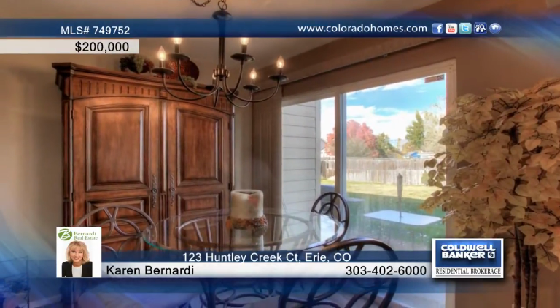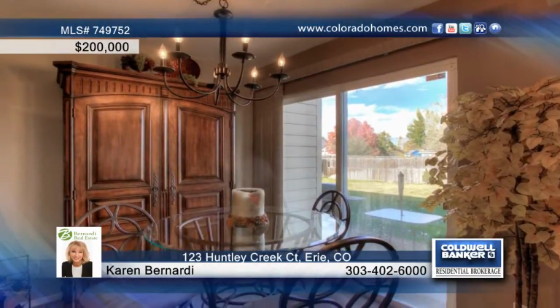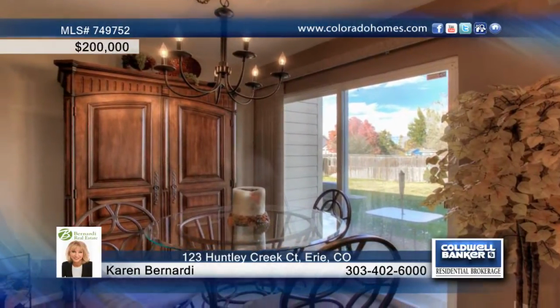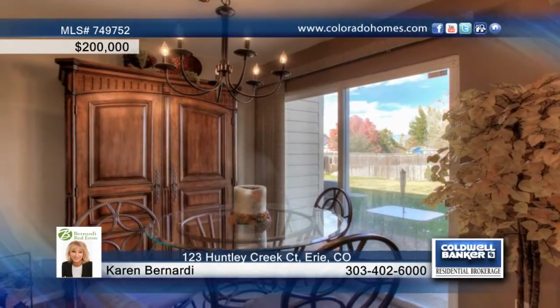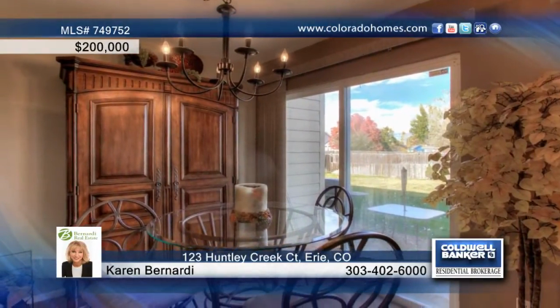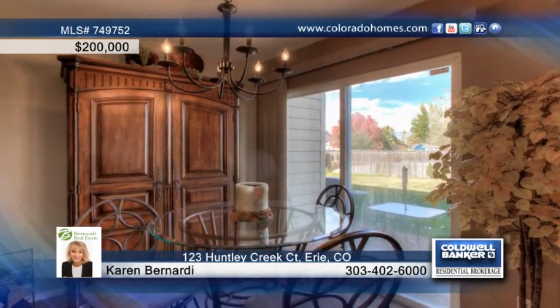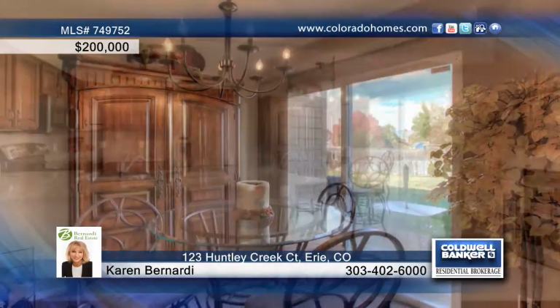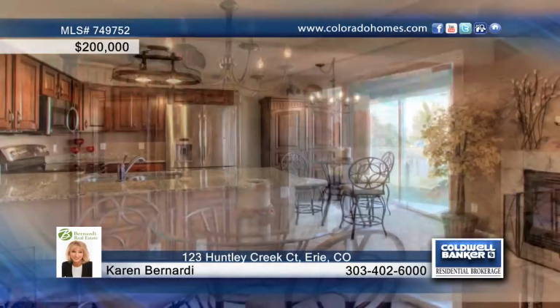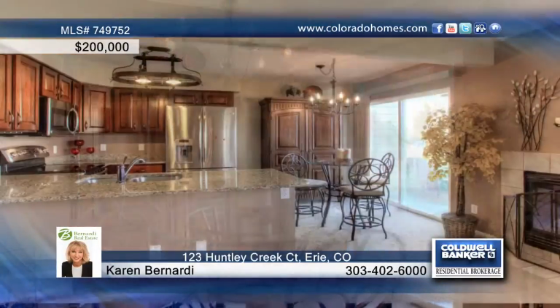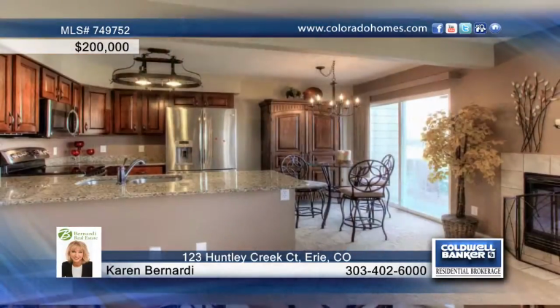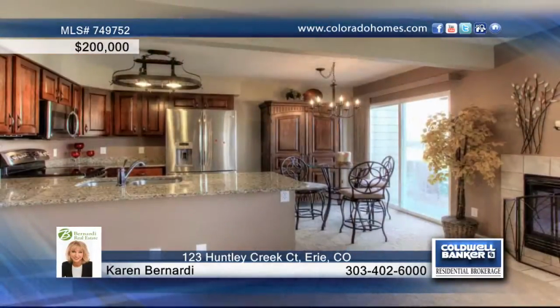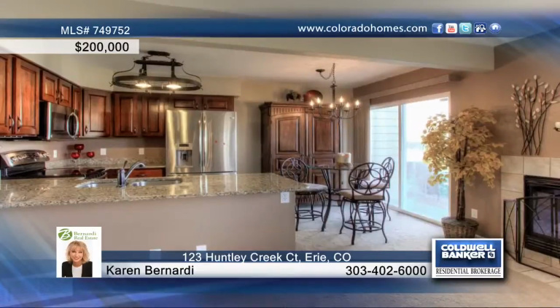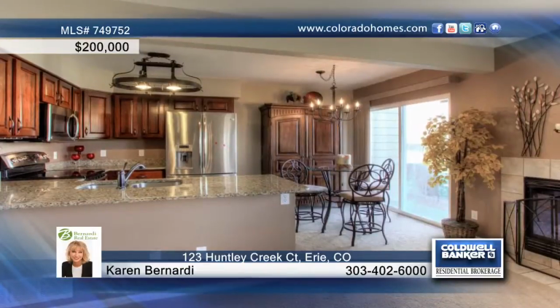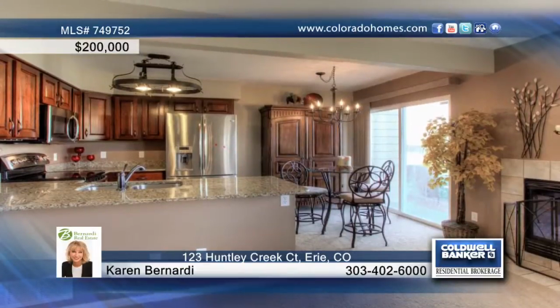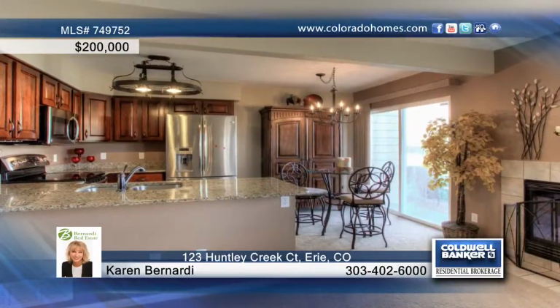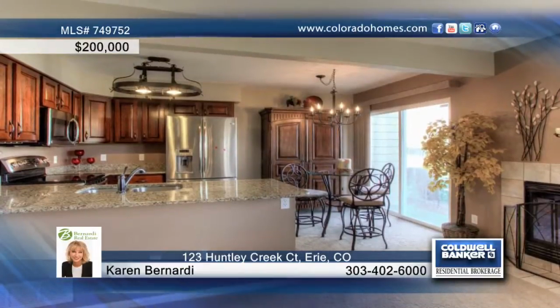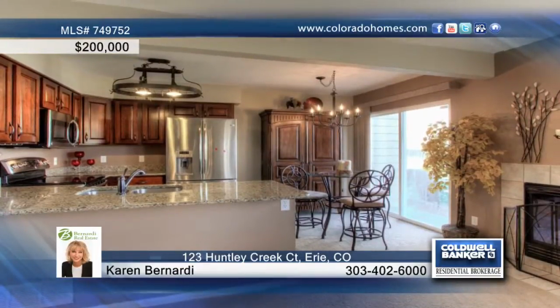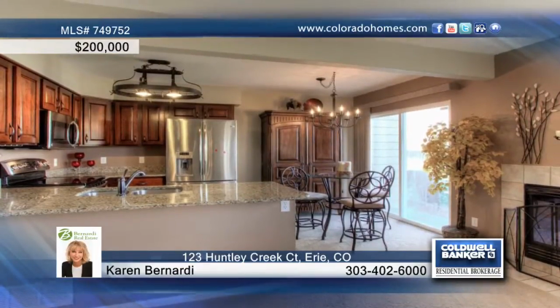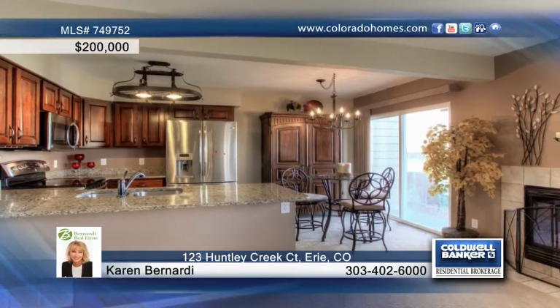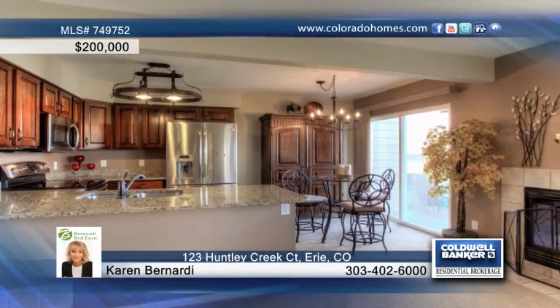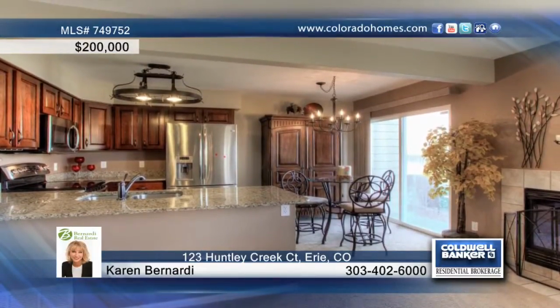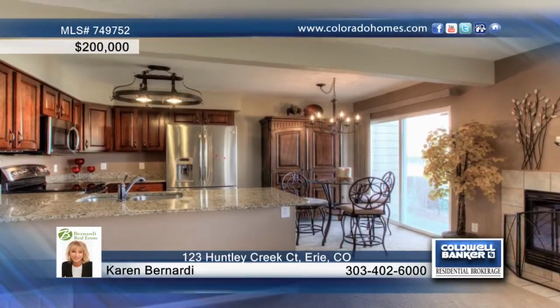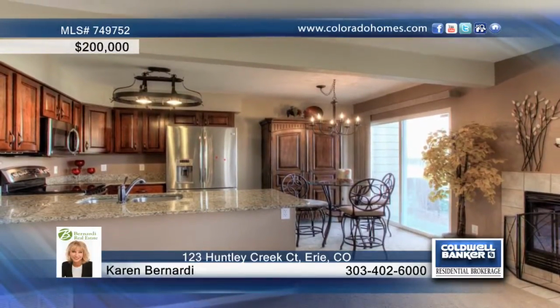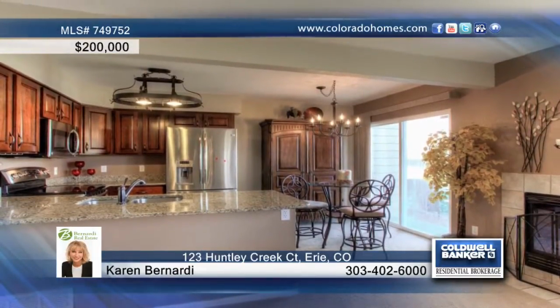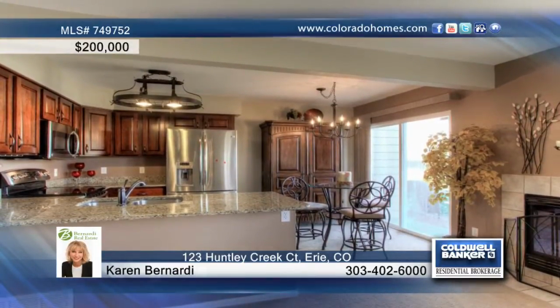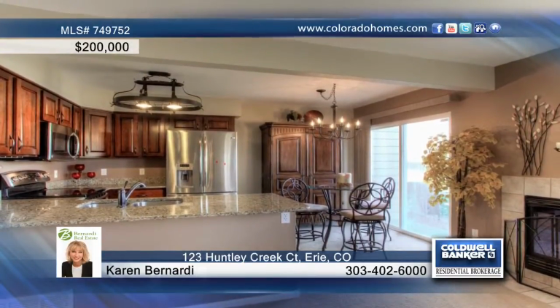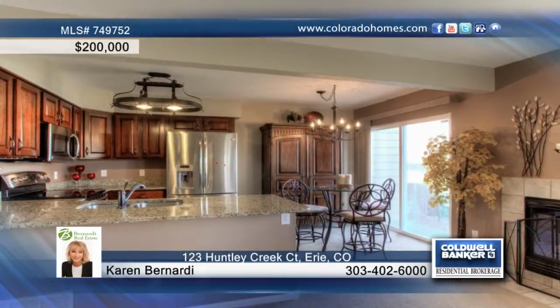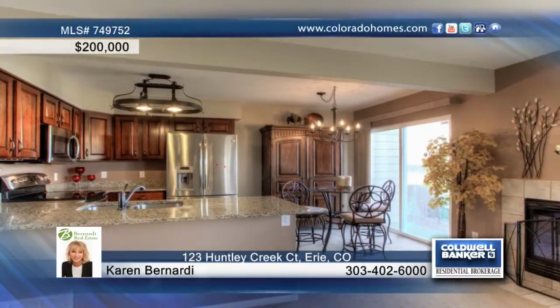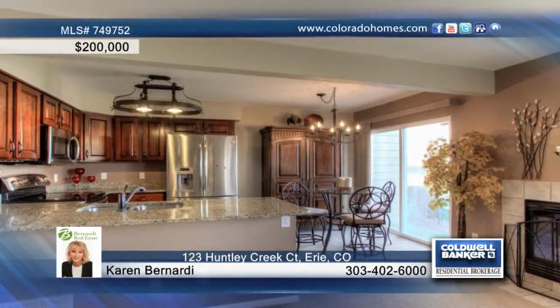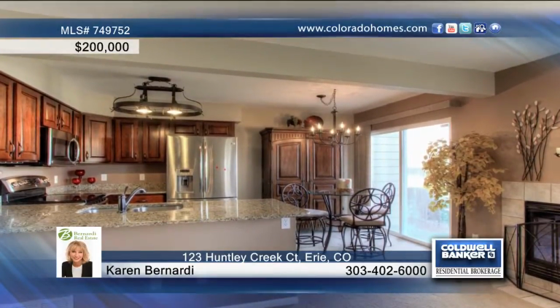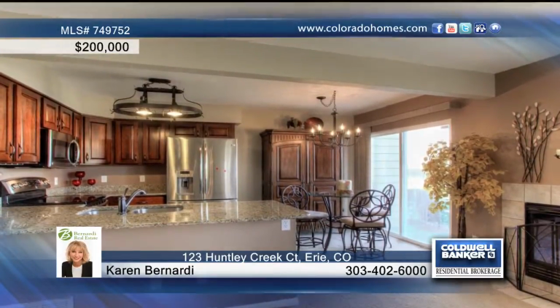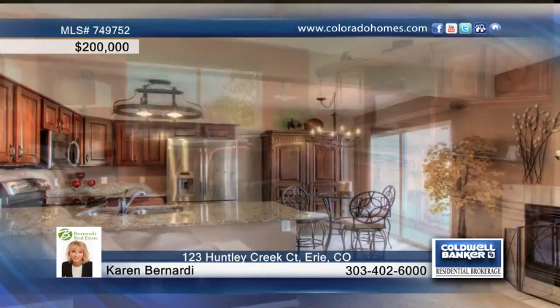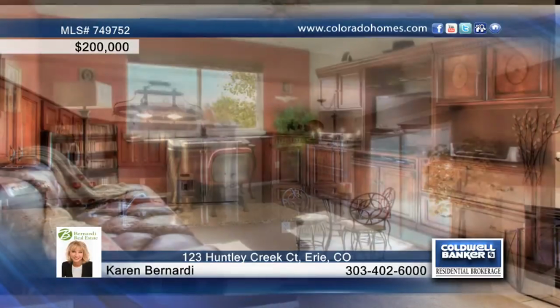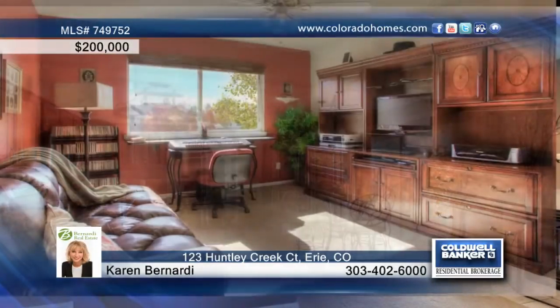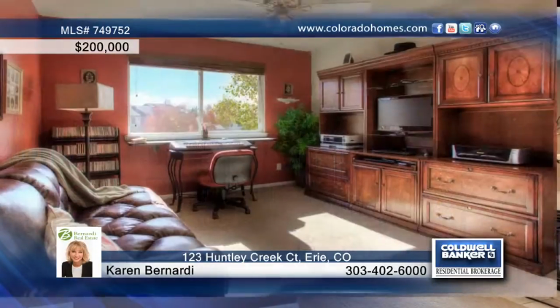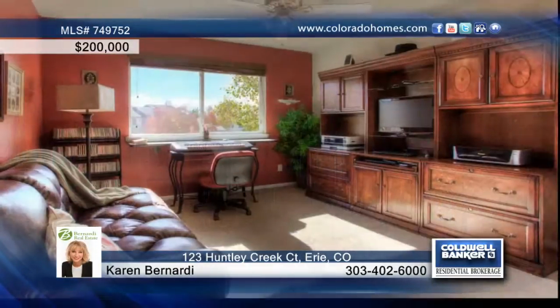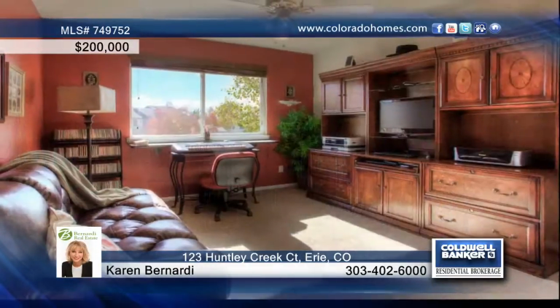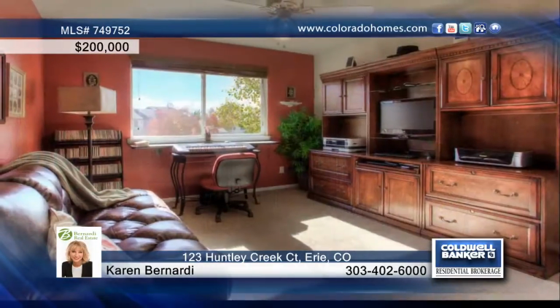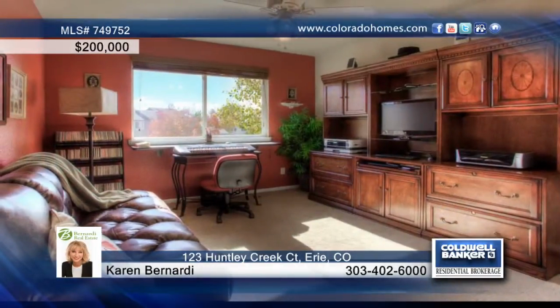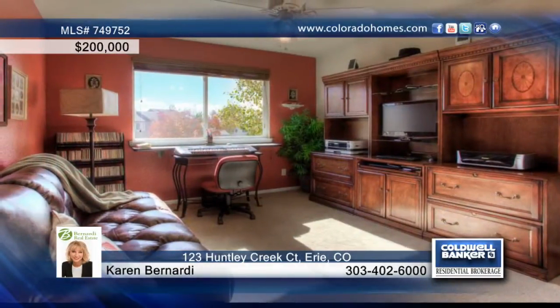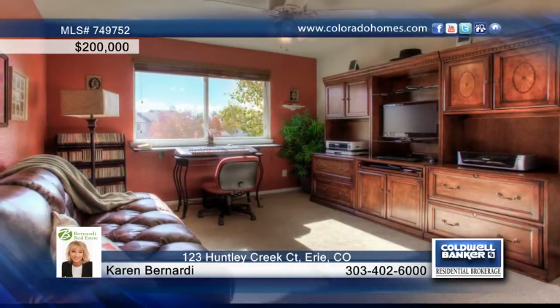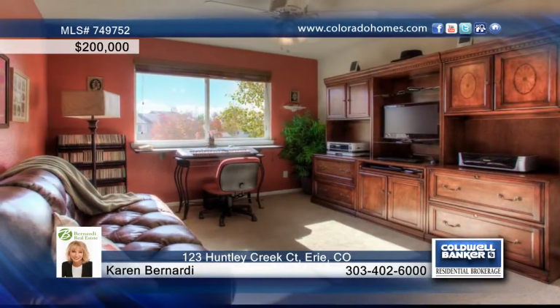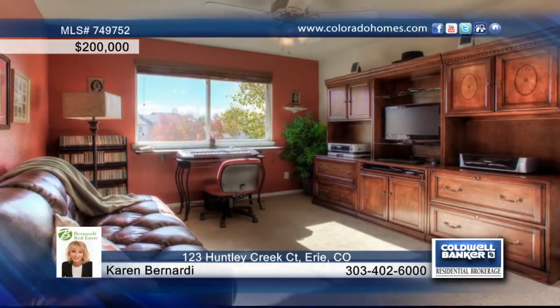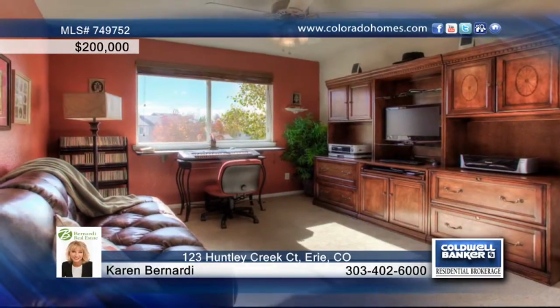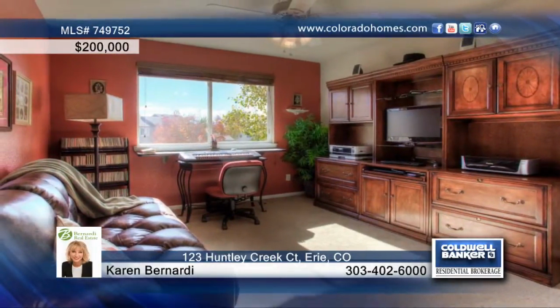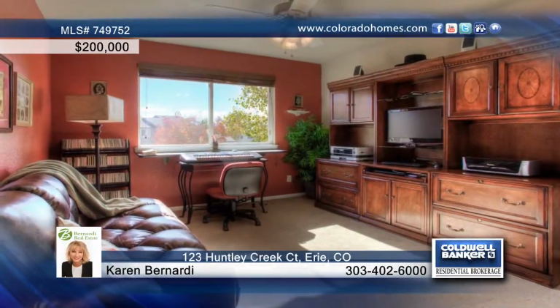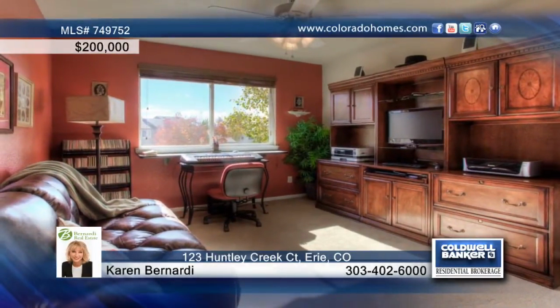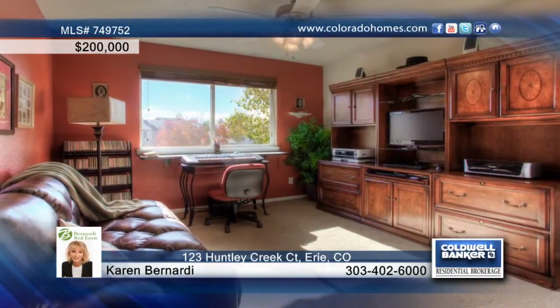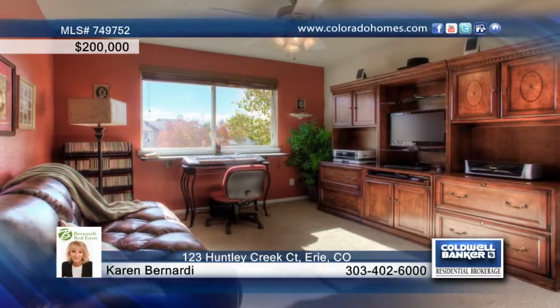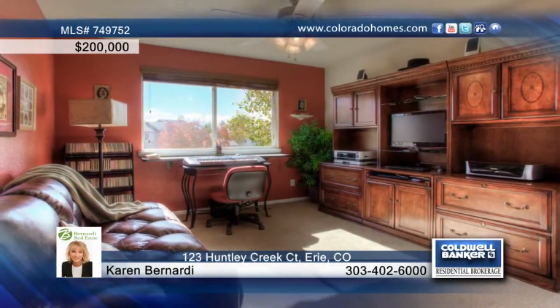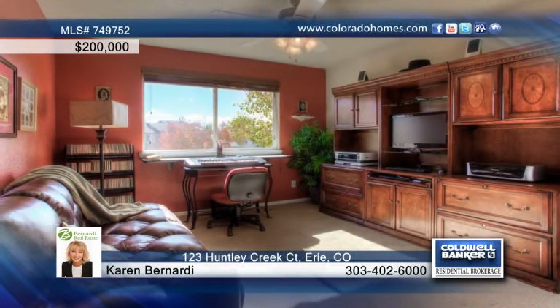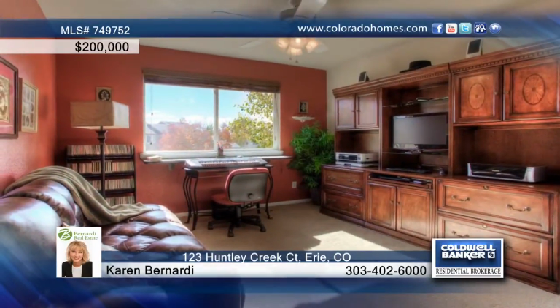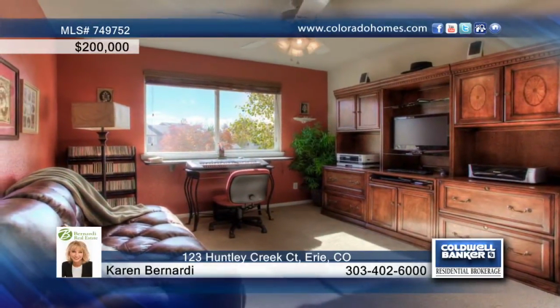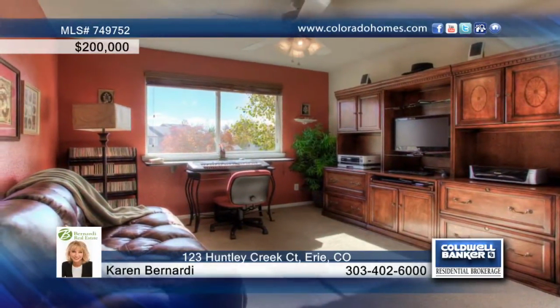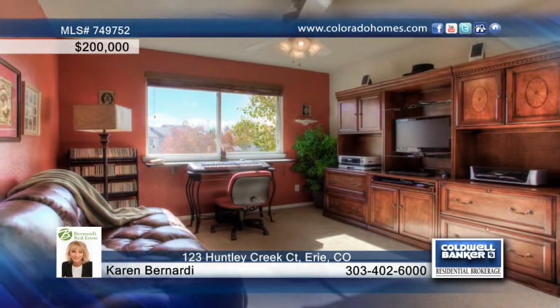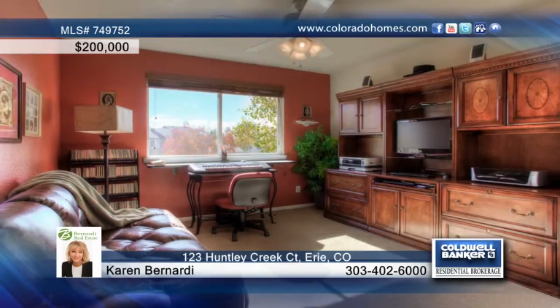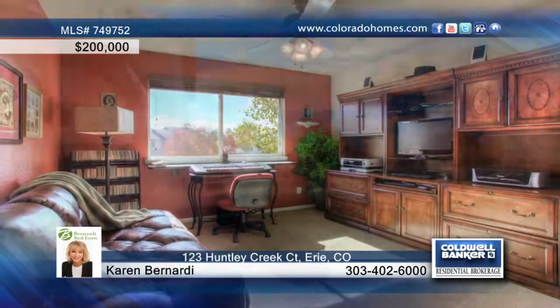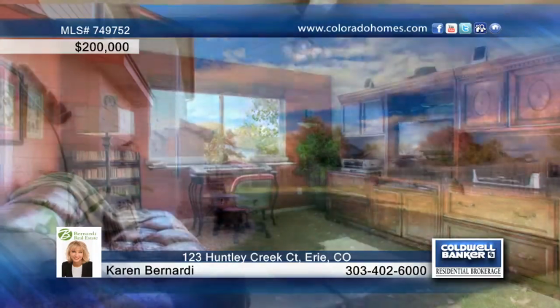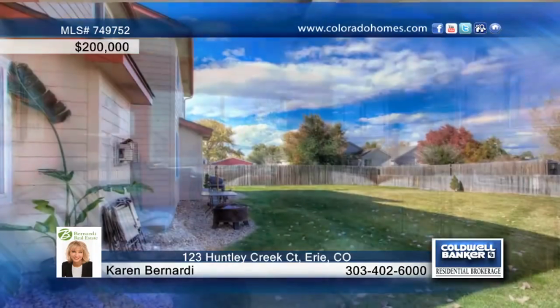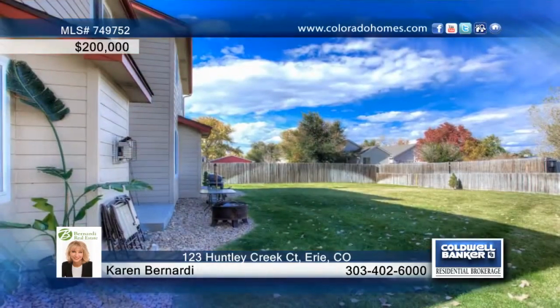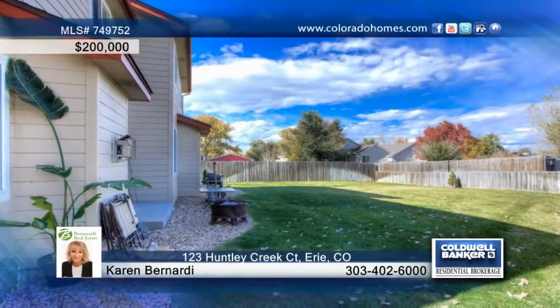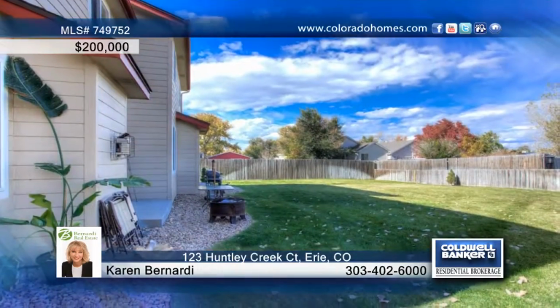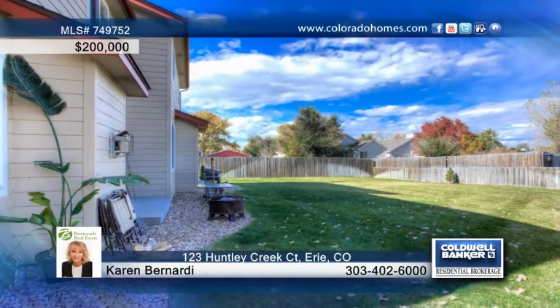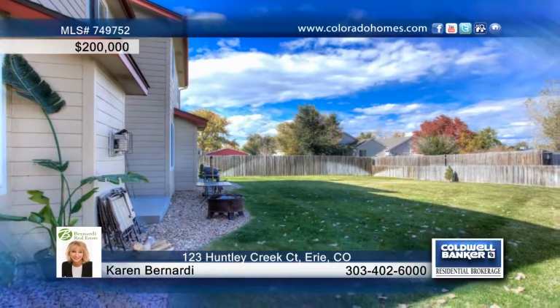The south-facing master bedroom offers great light and feels like a private sanctuary. A large yard completes this three-bedroom, three-bath home in Erie.